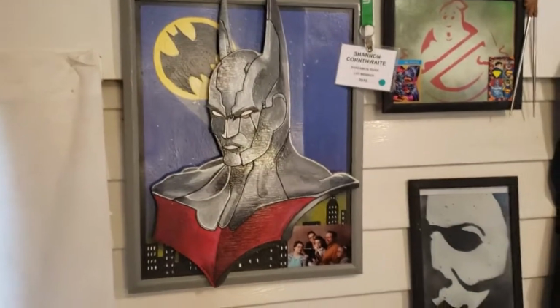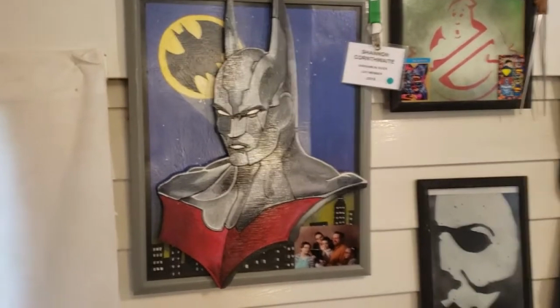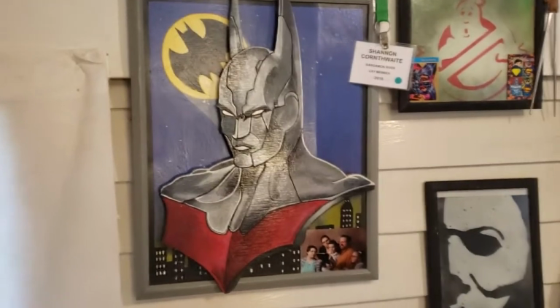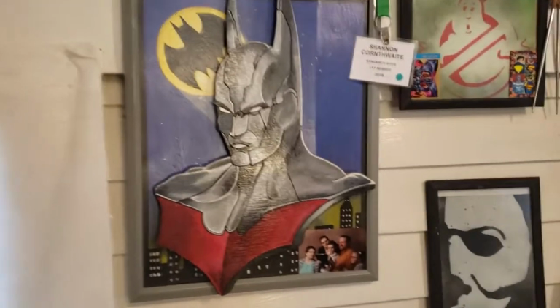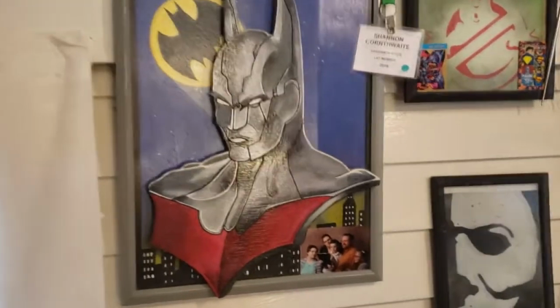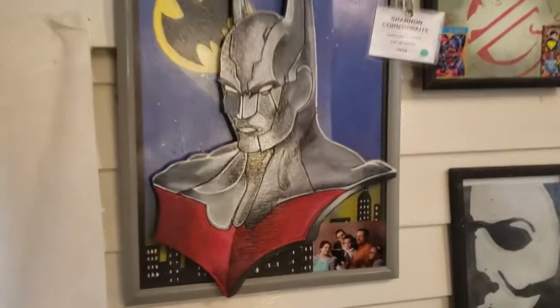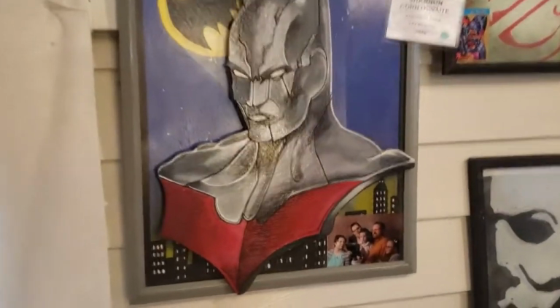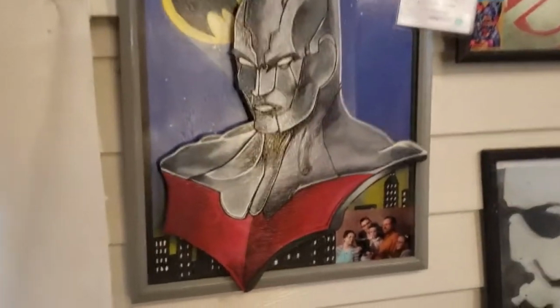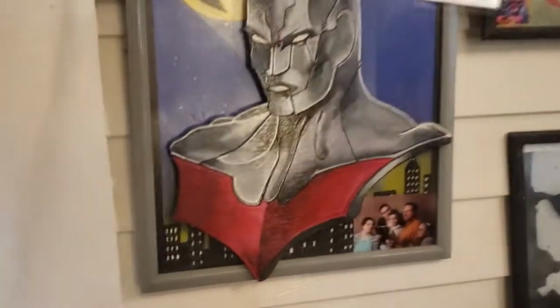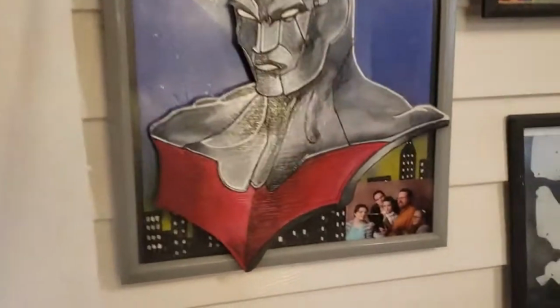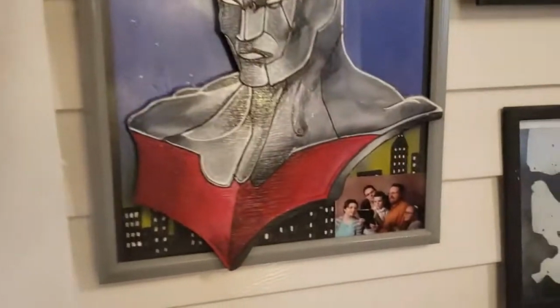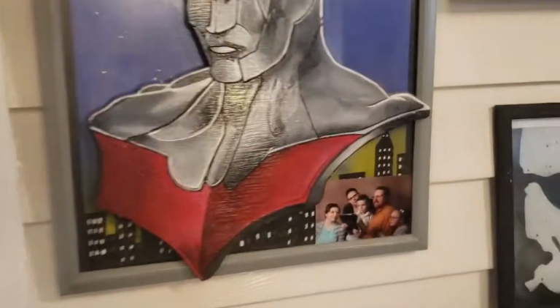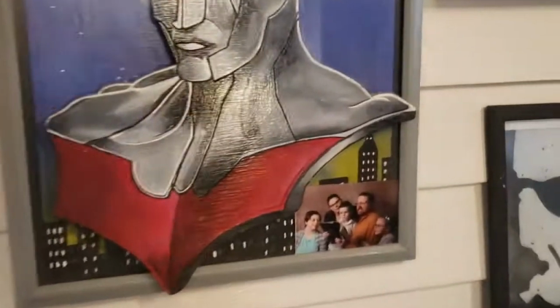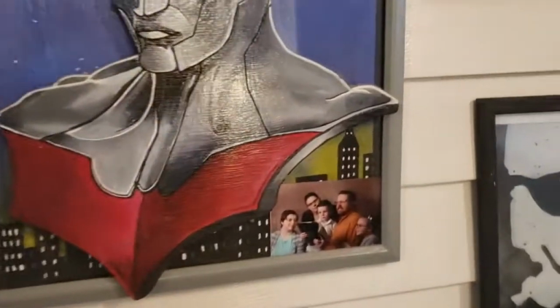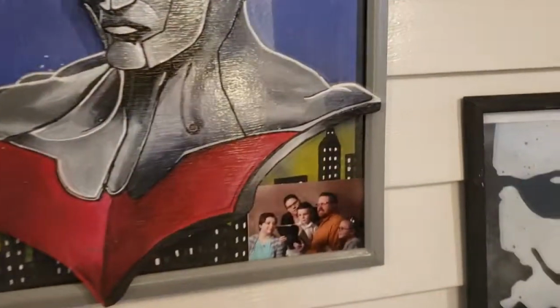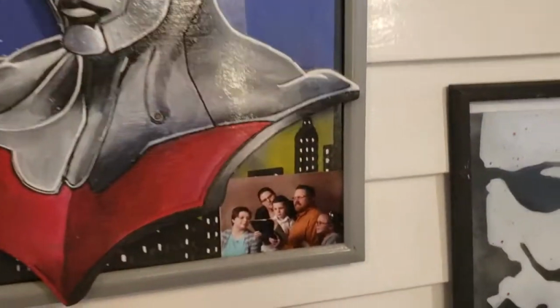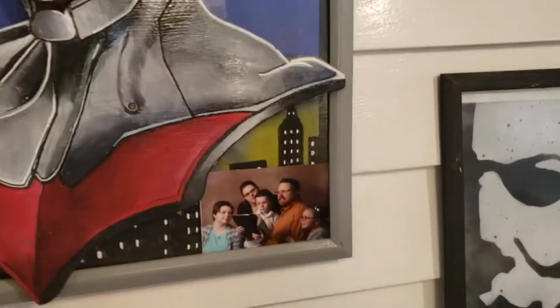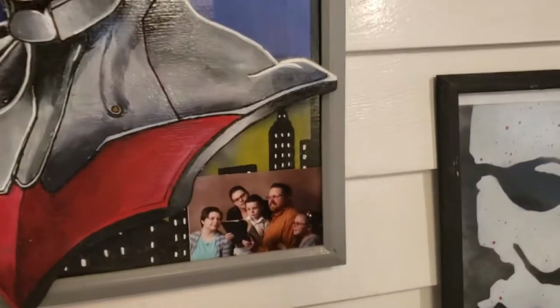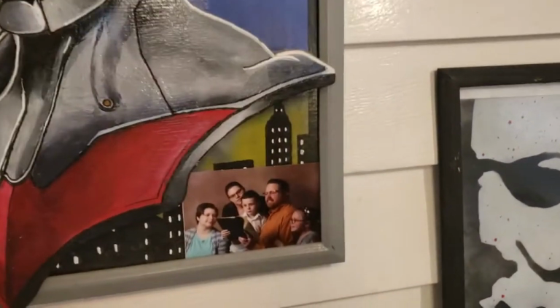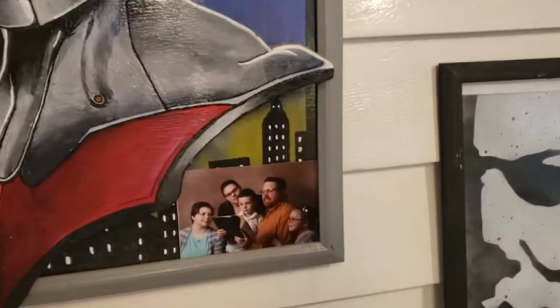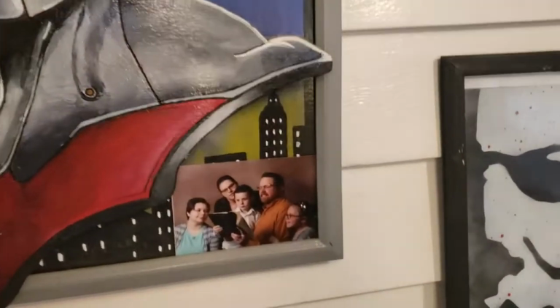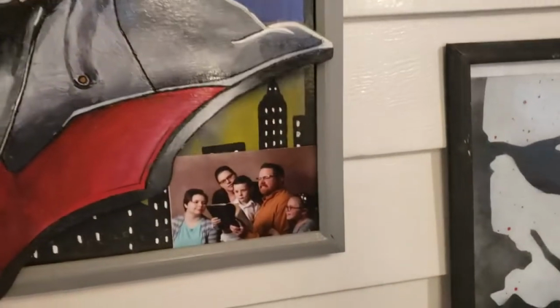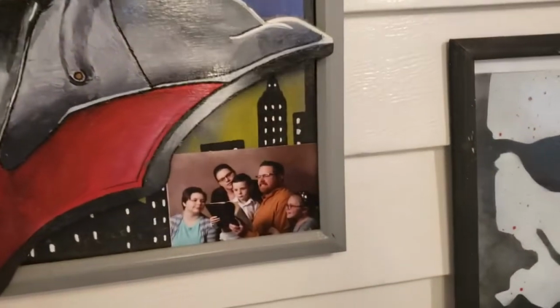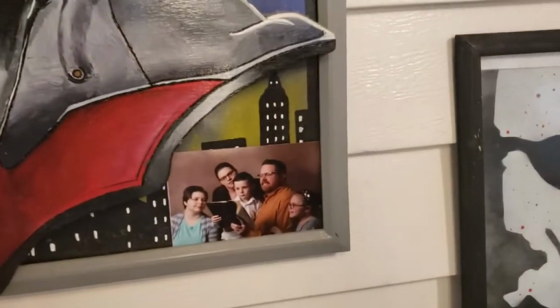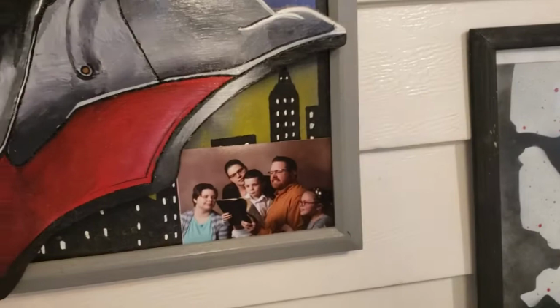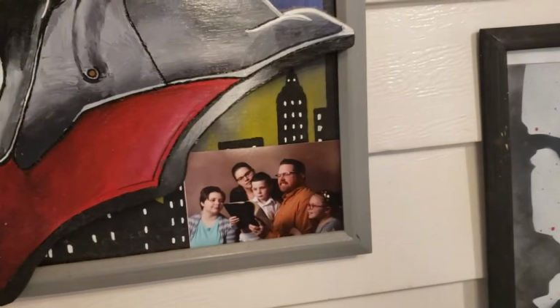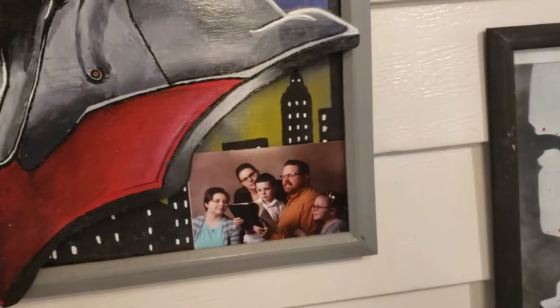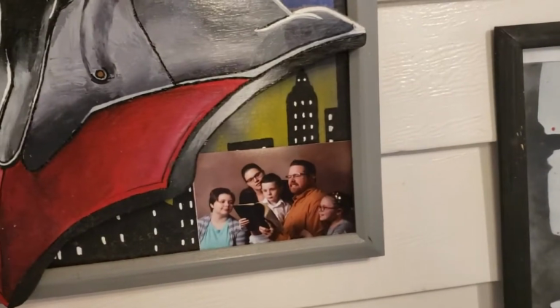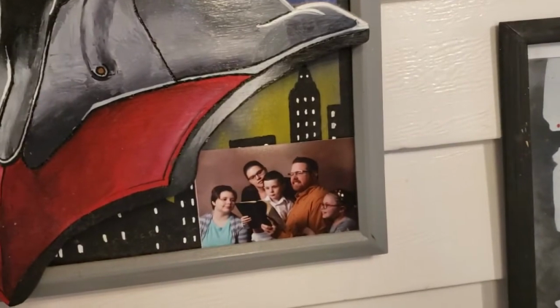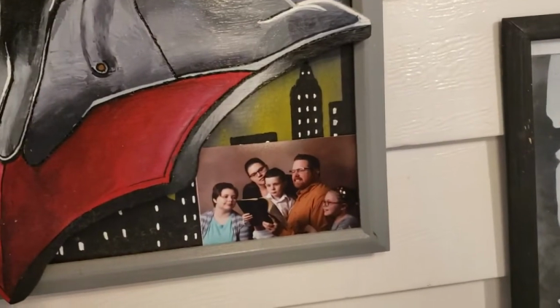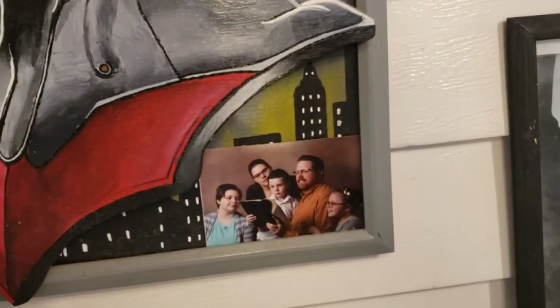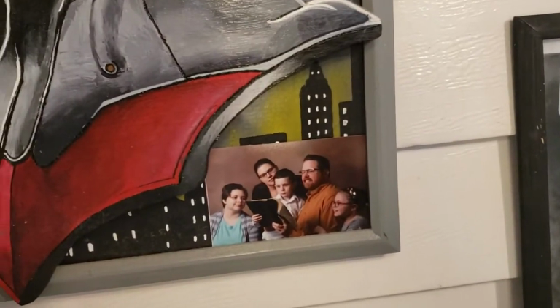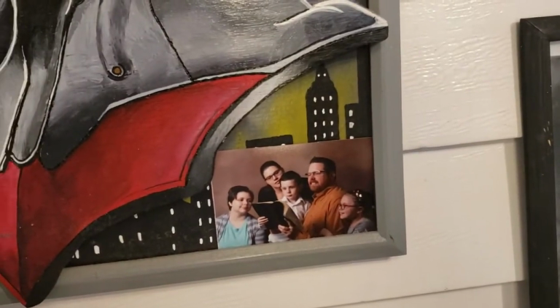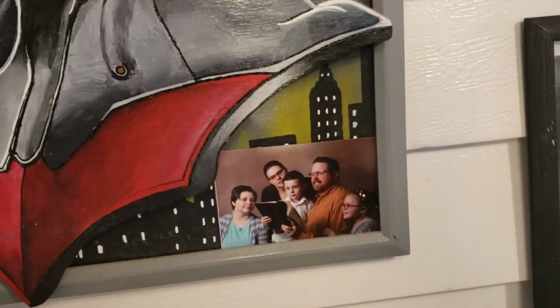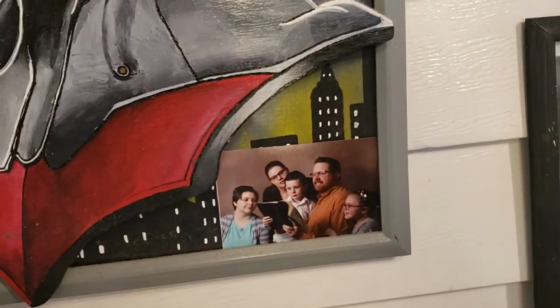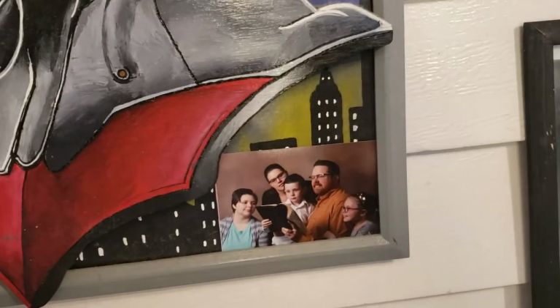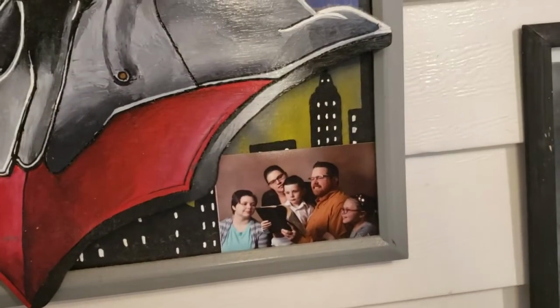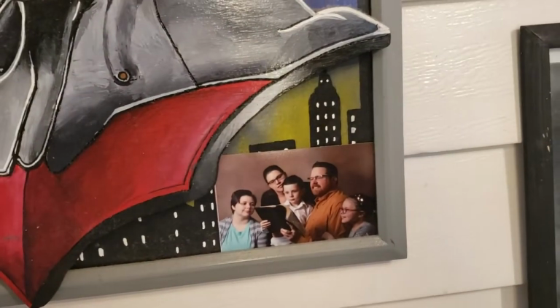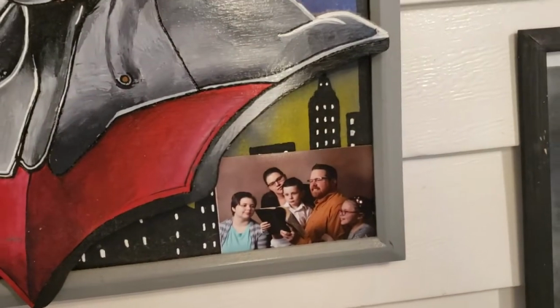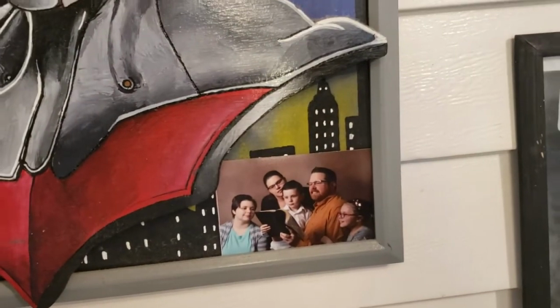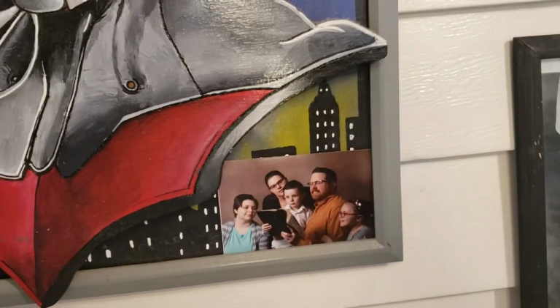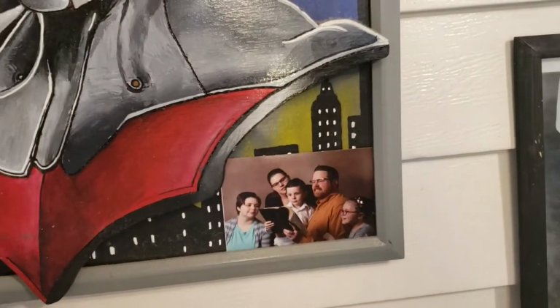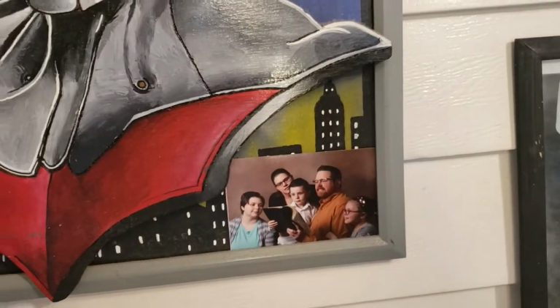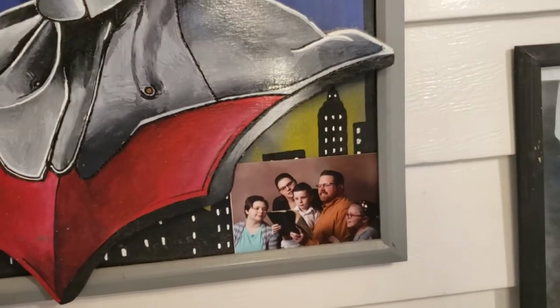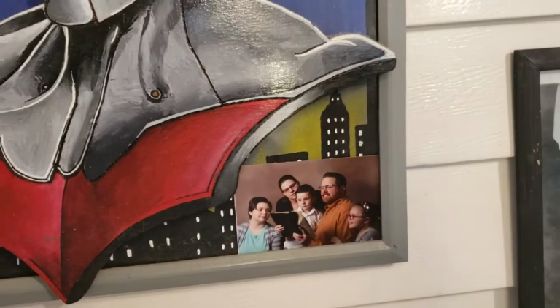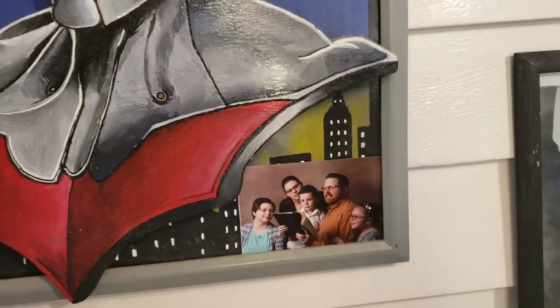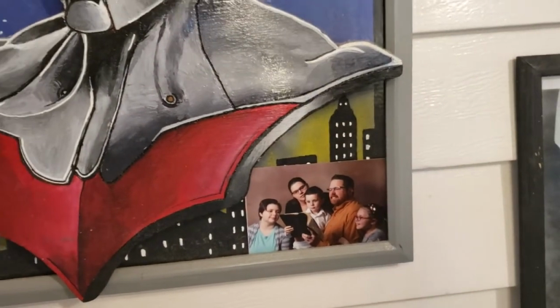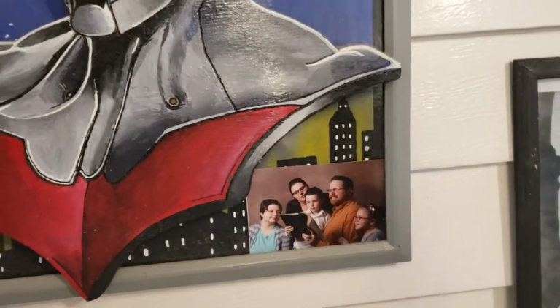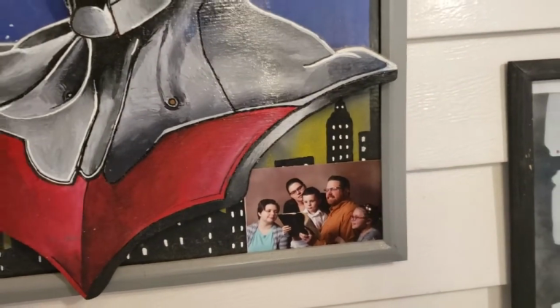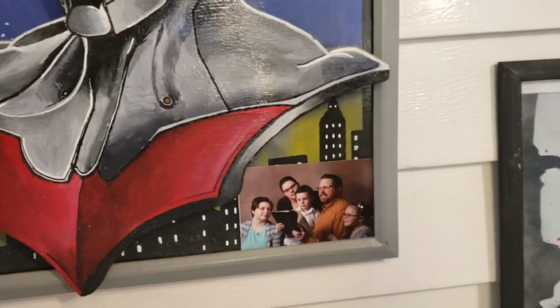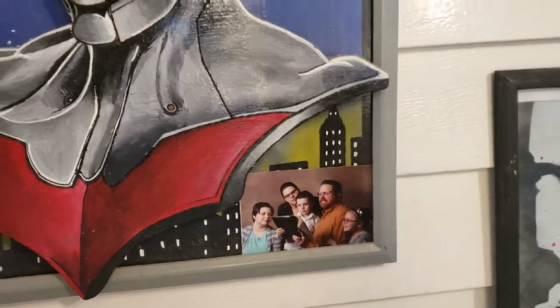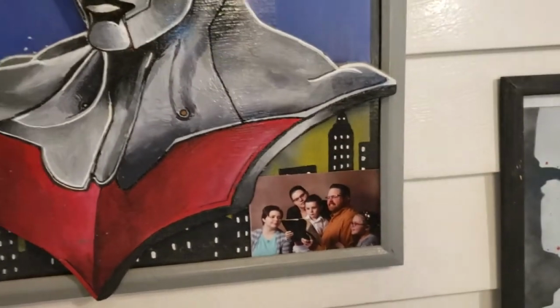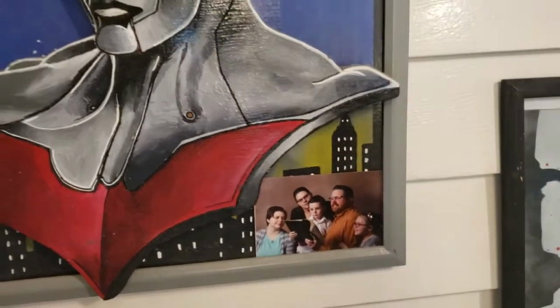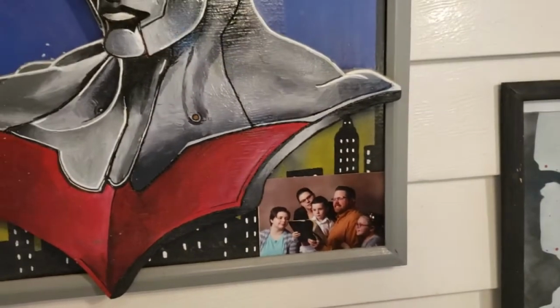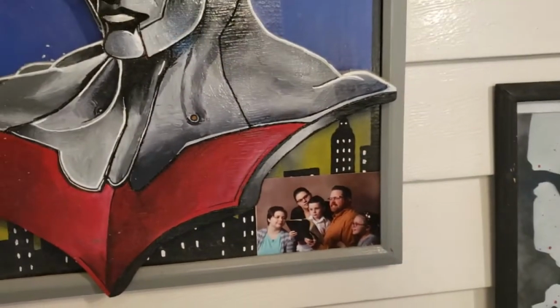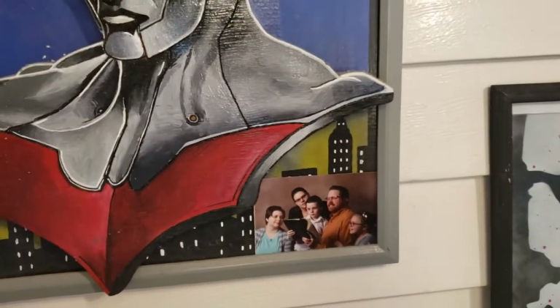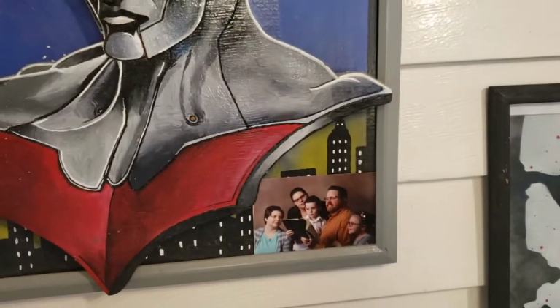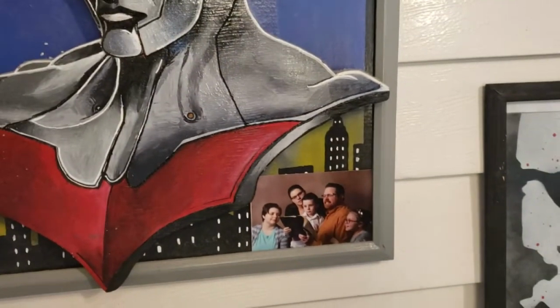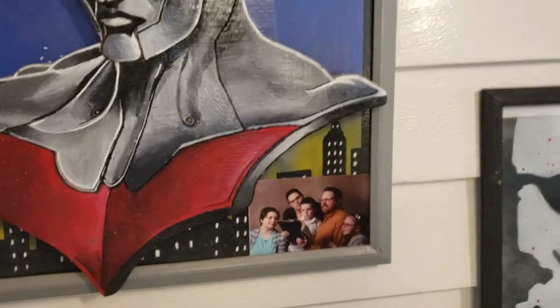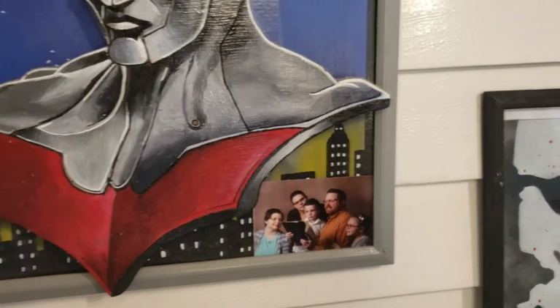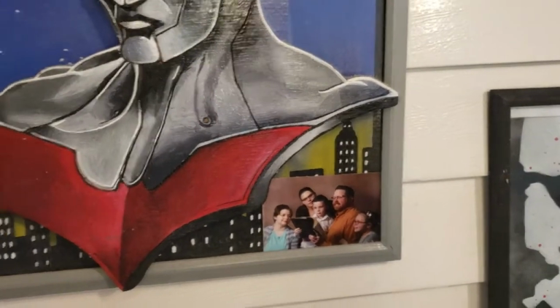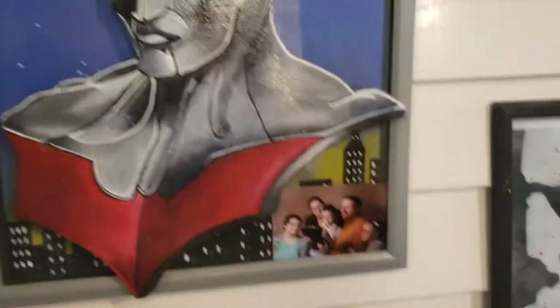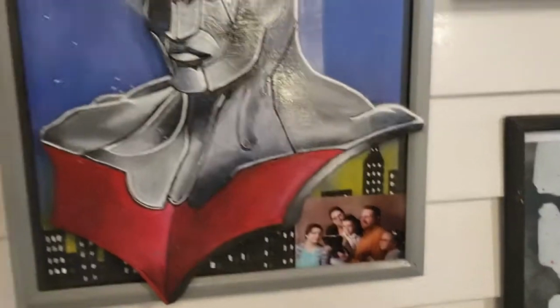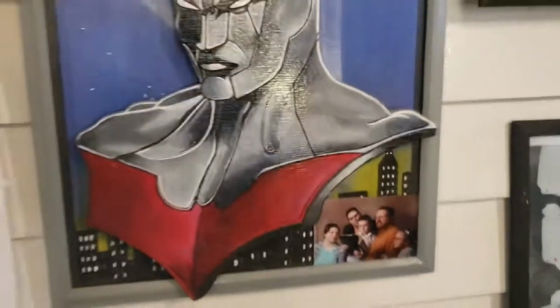And my family picture right down there — got taken for the church directory.